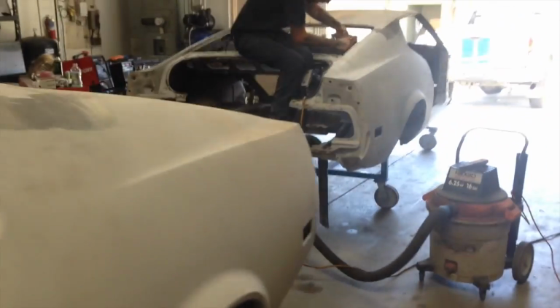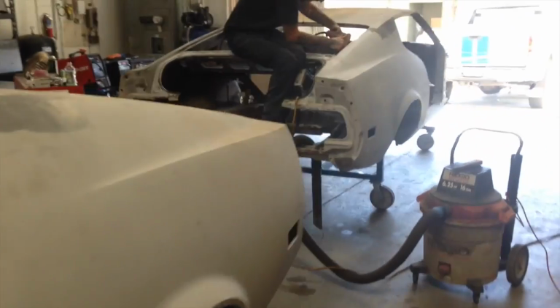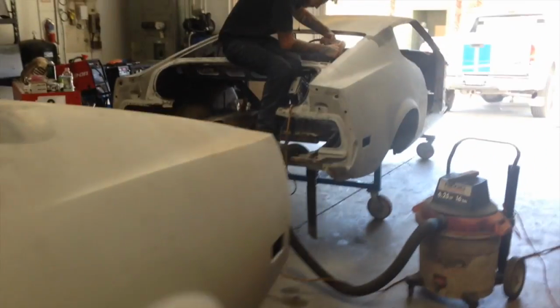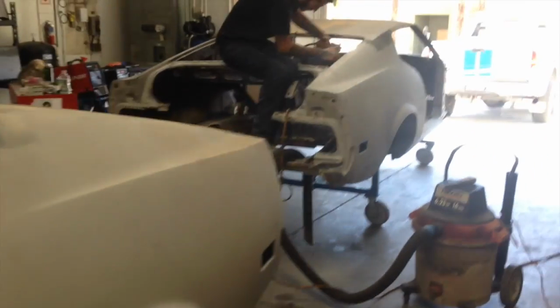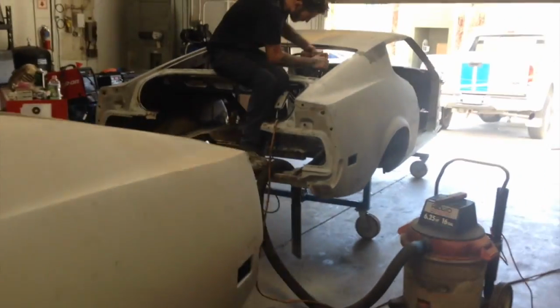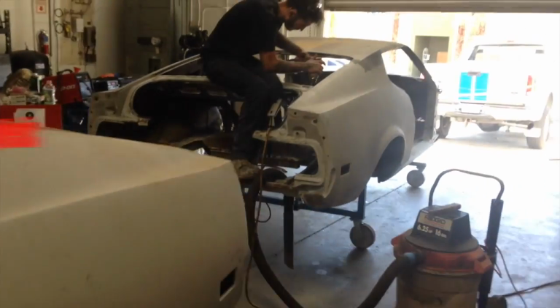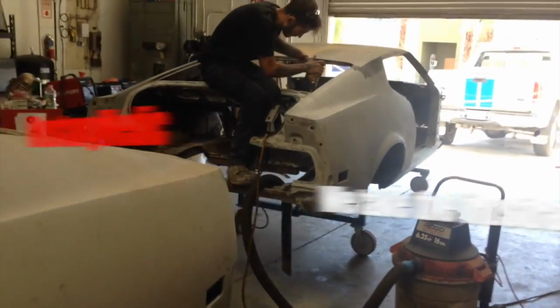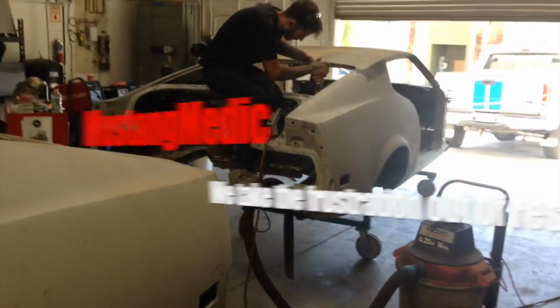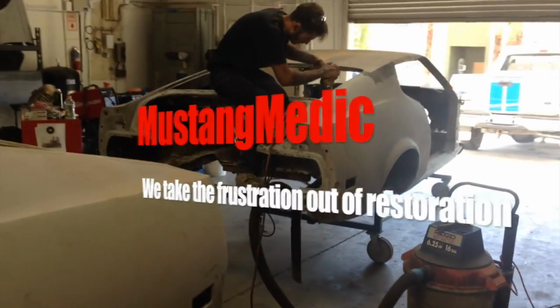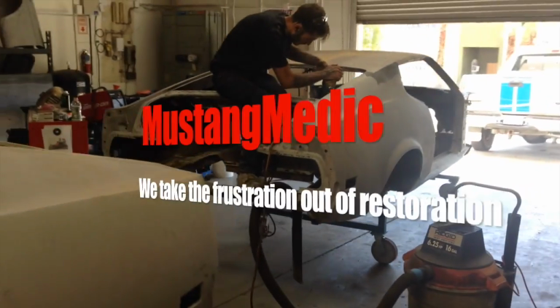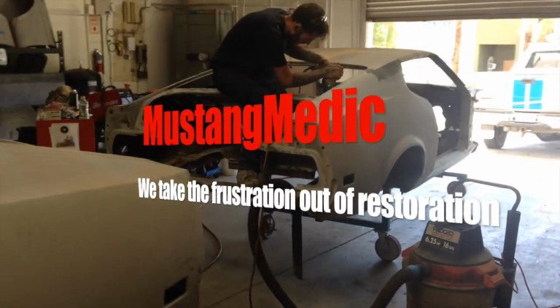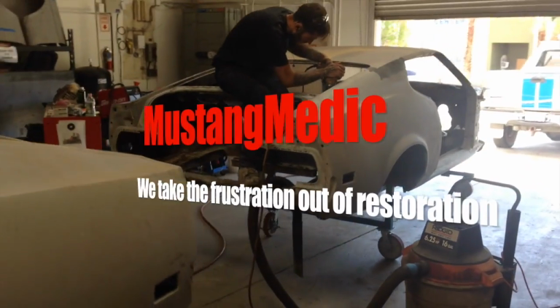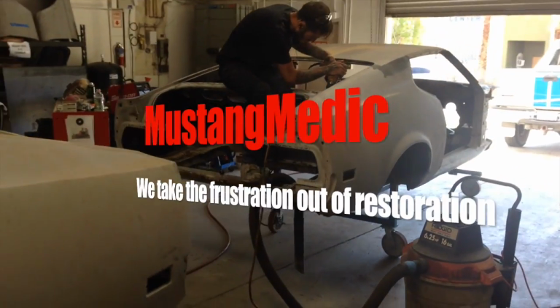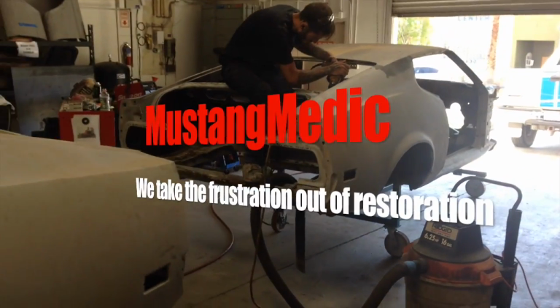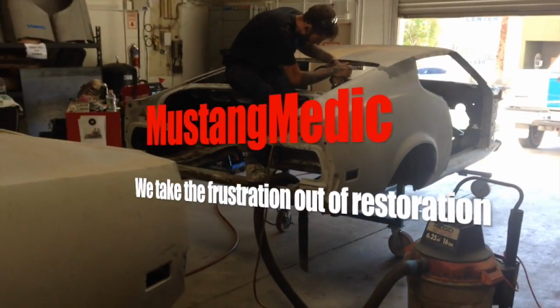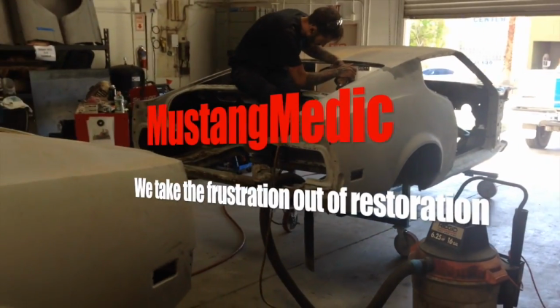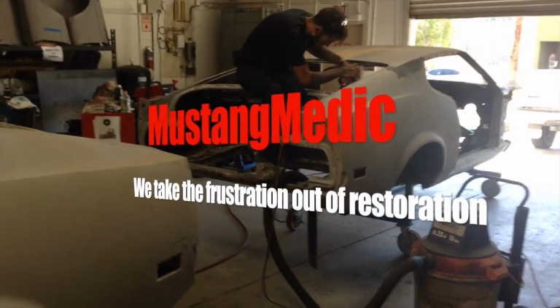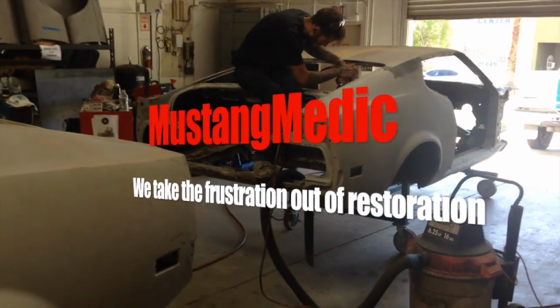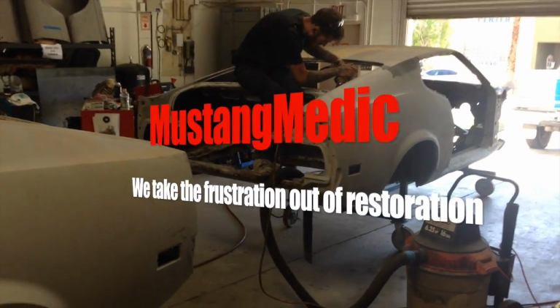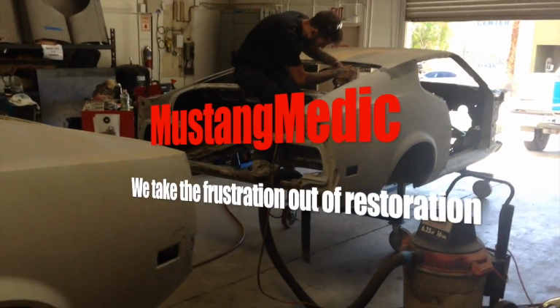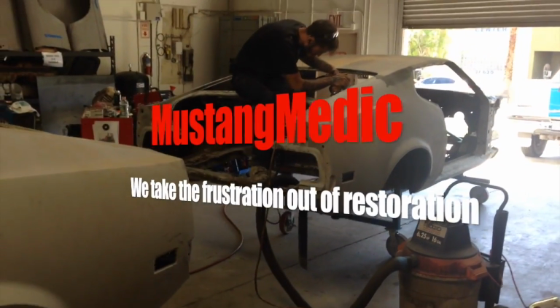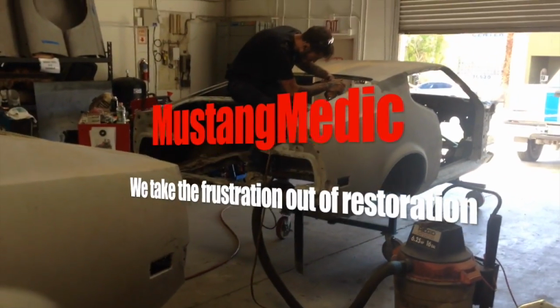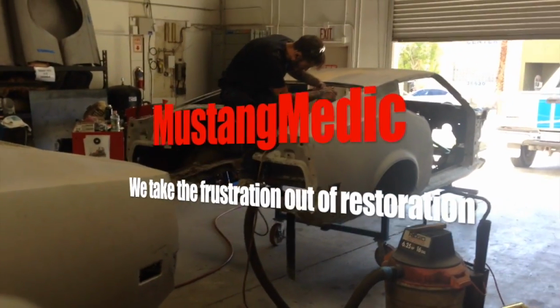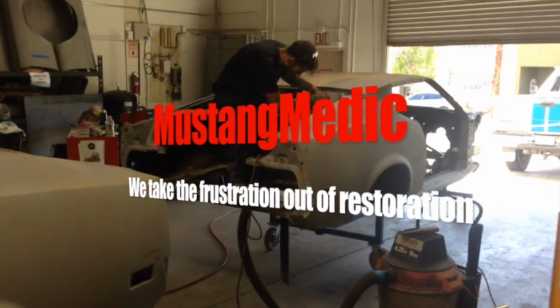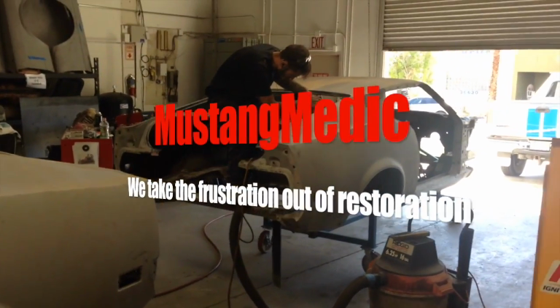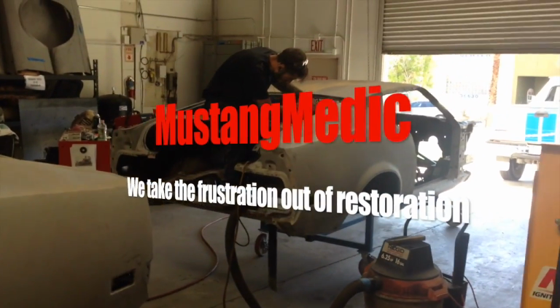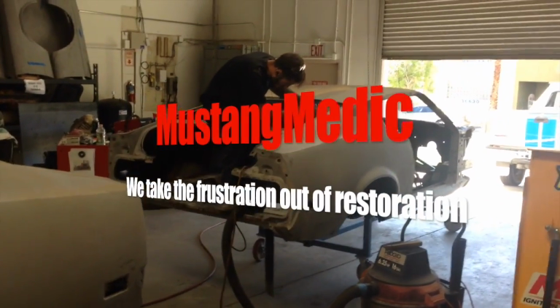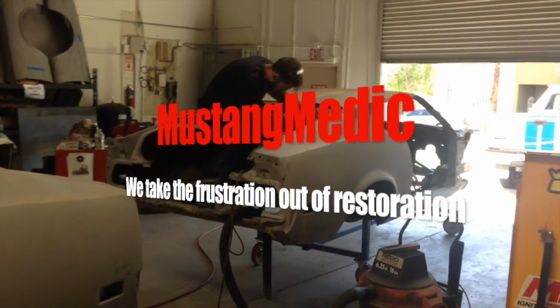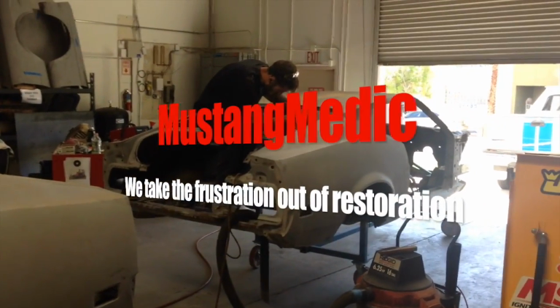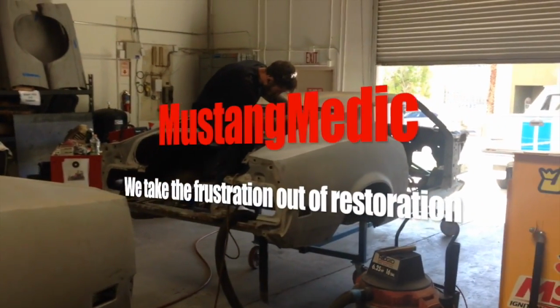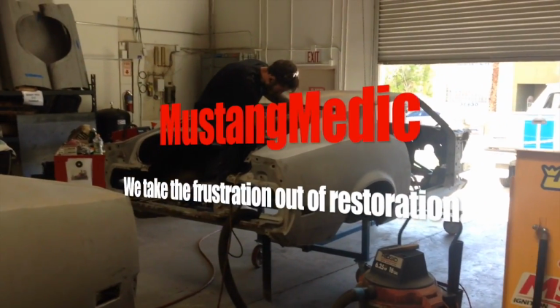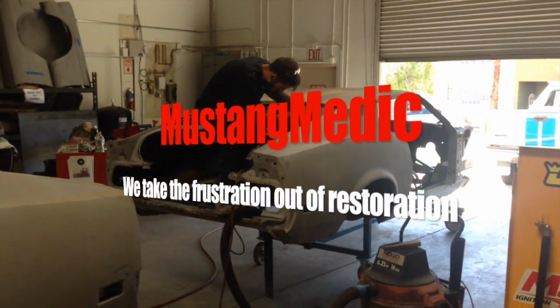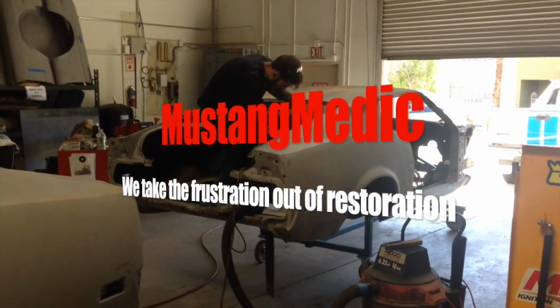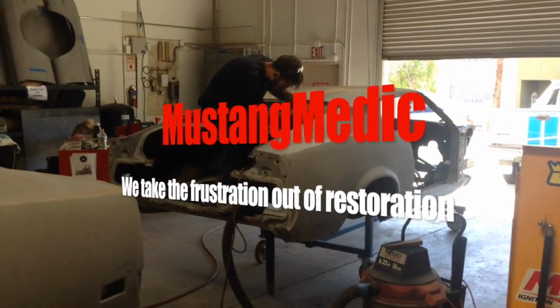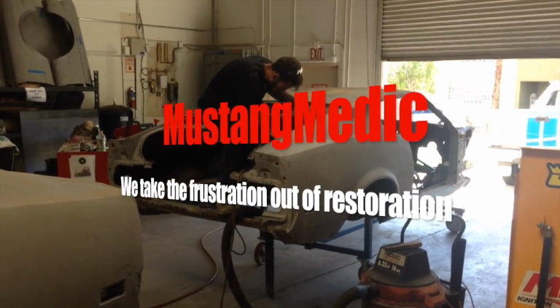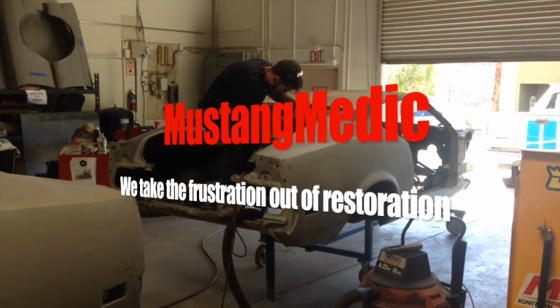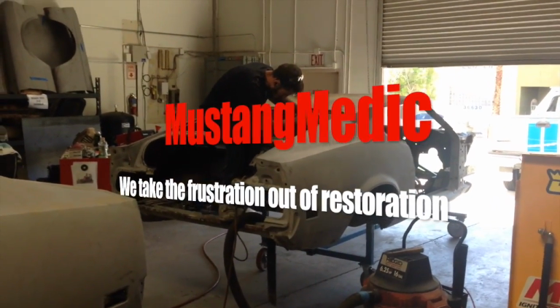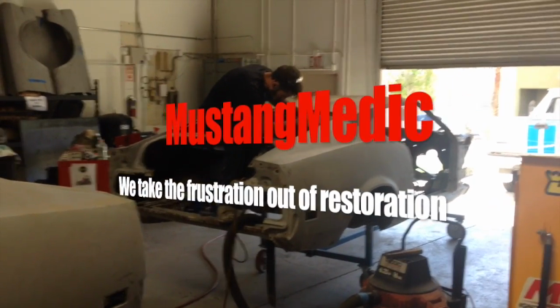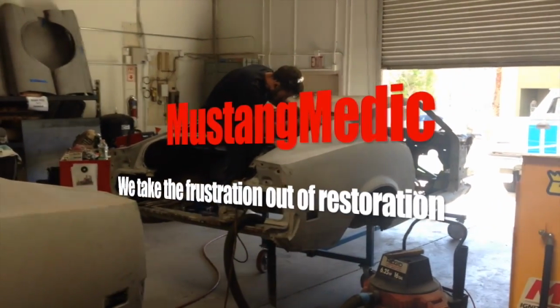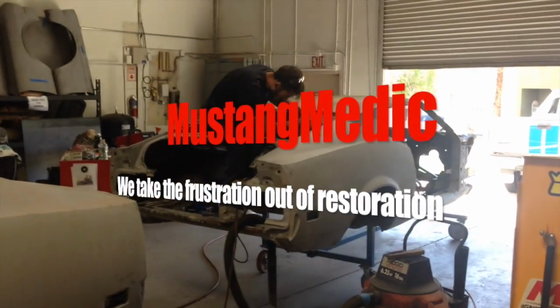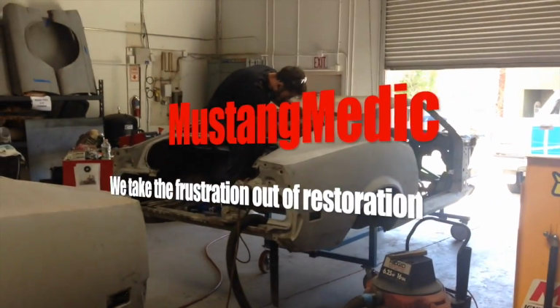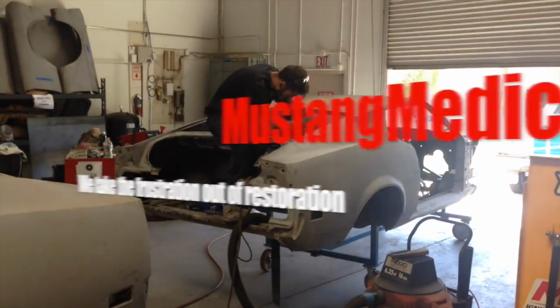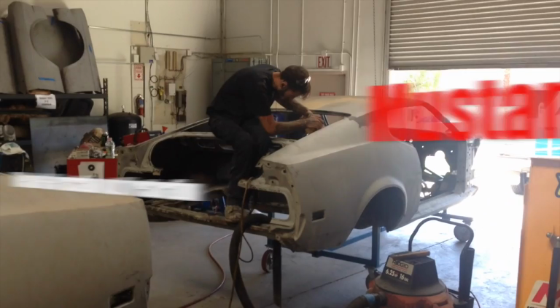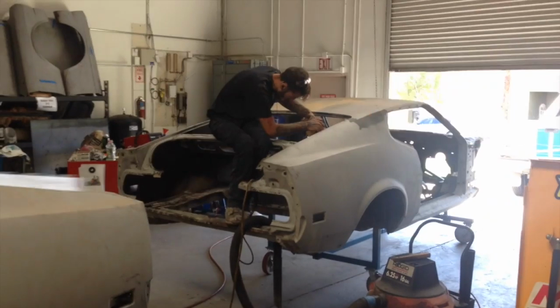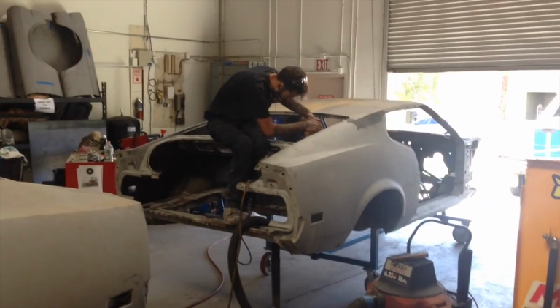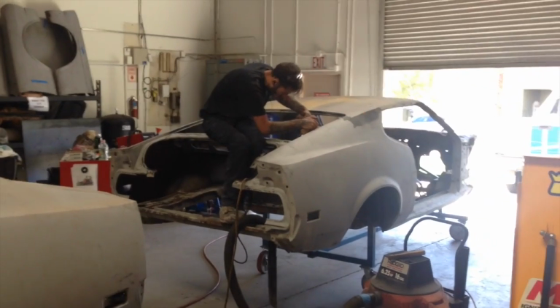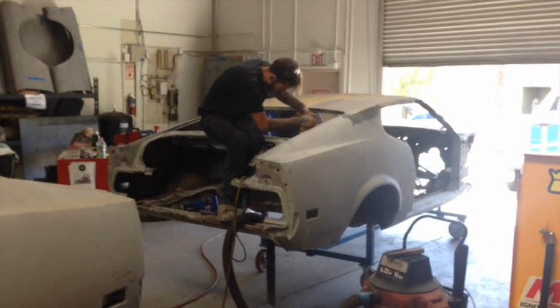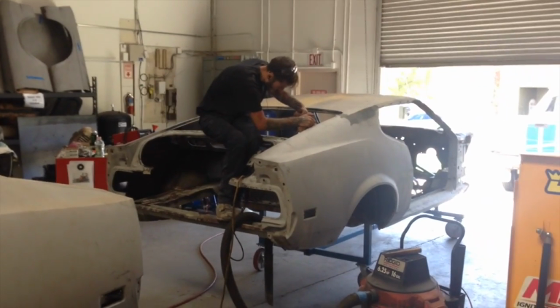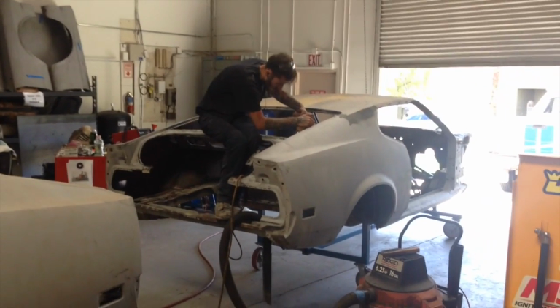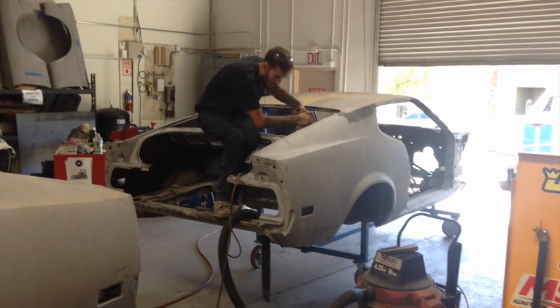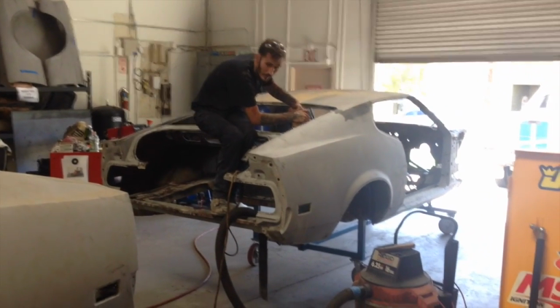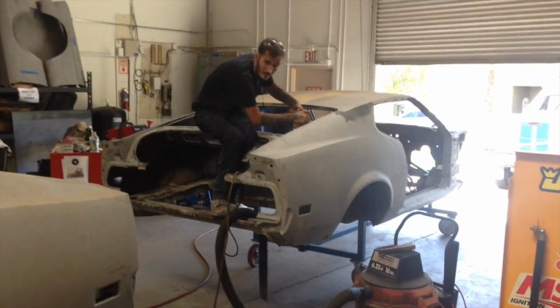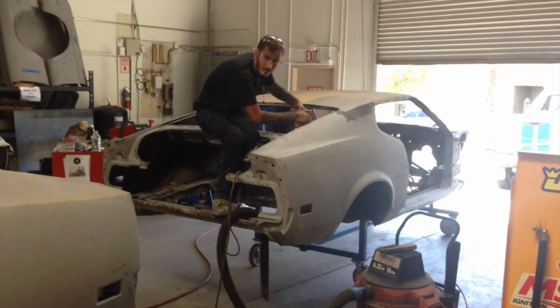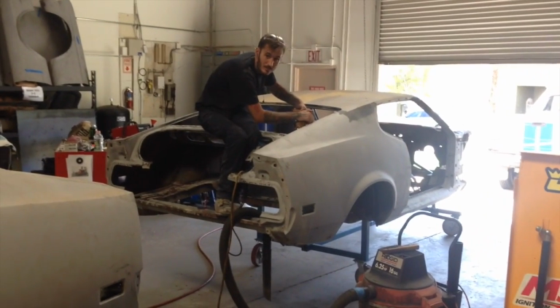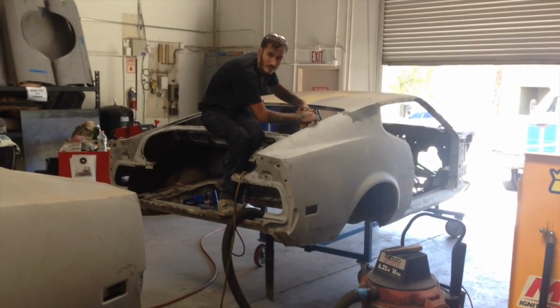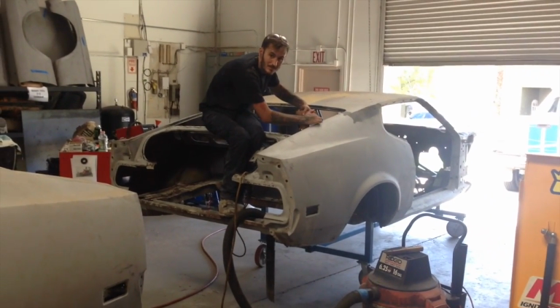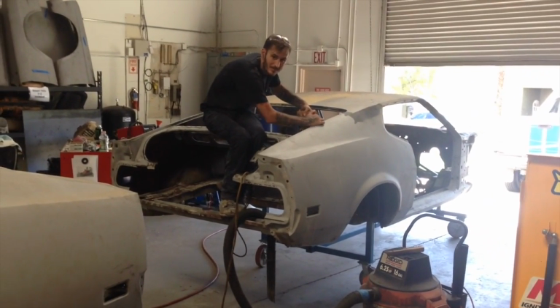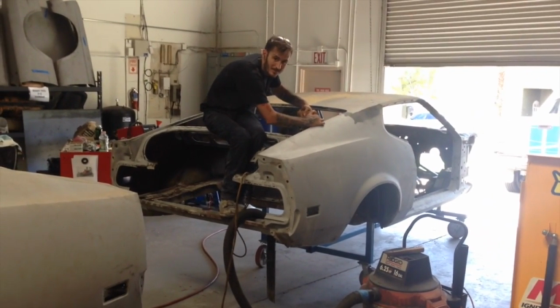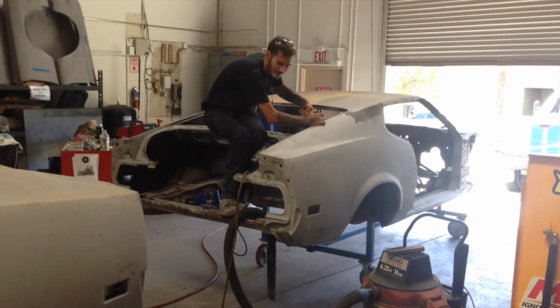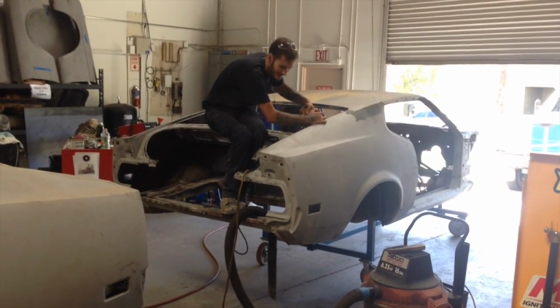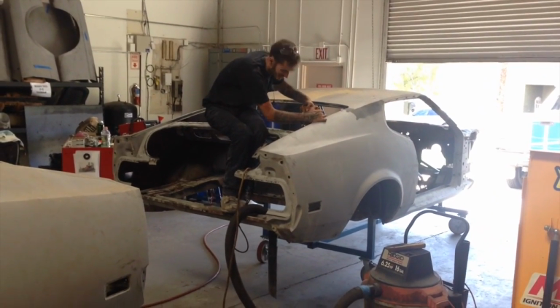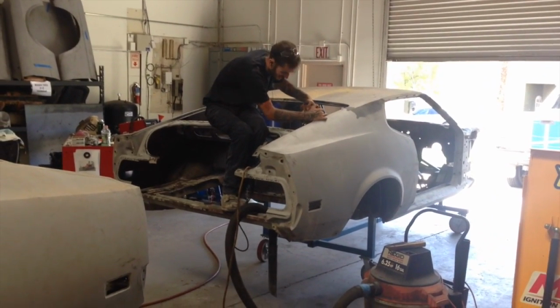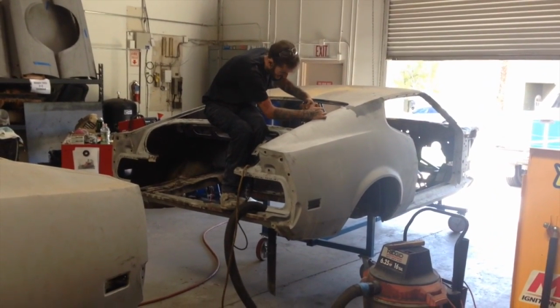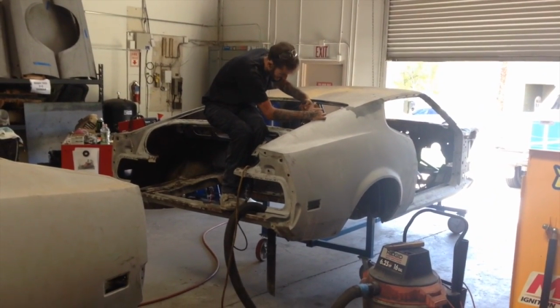The J-code will survive — yes, the J-code will survive. This guy's happy — check.